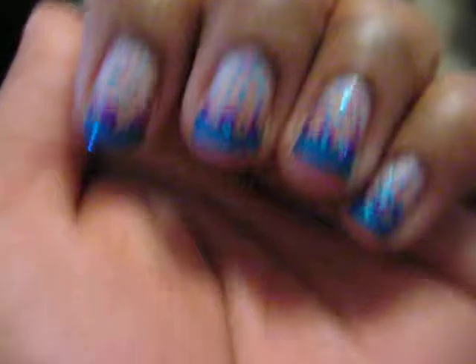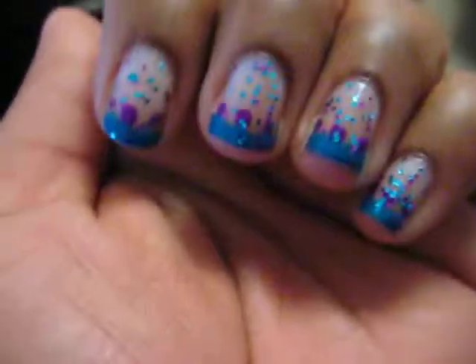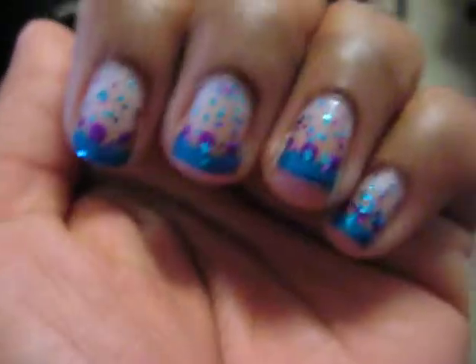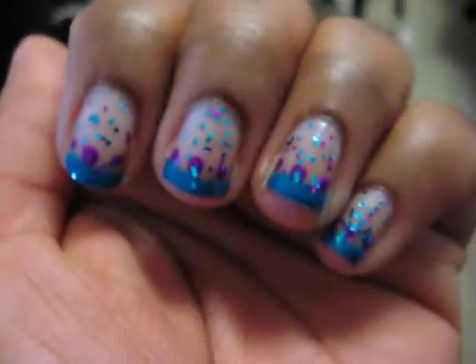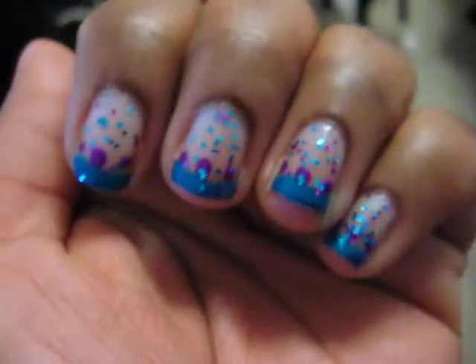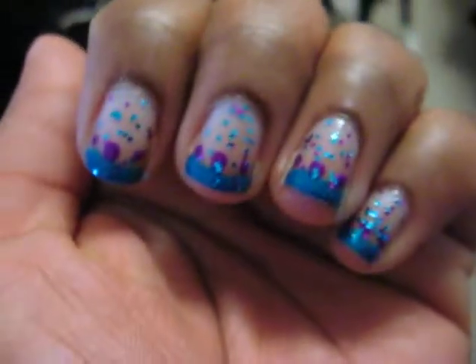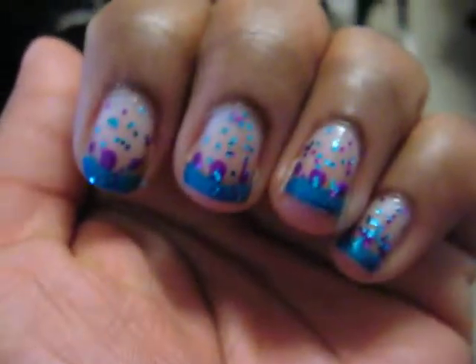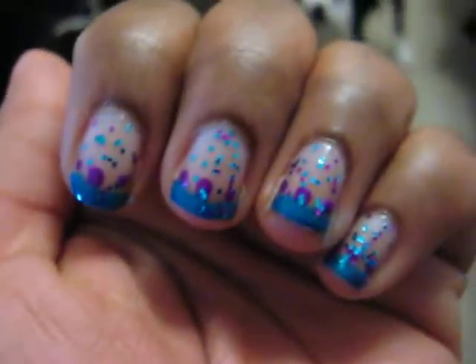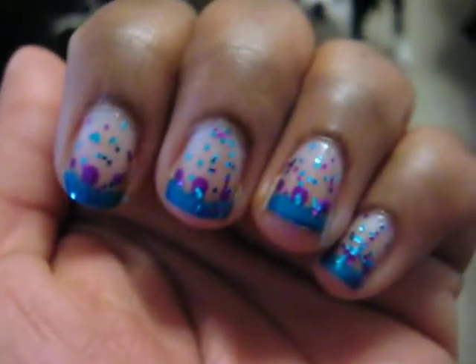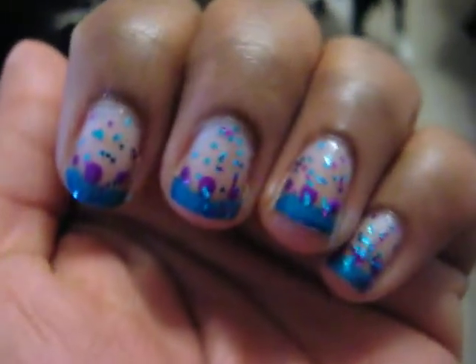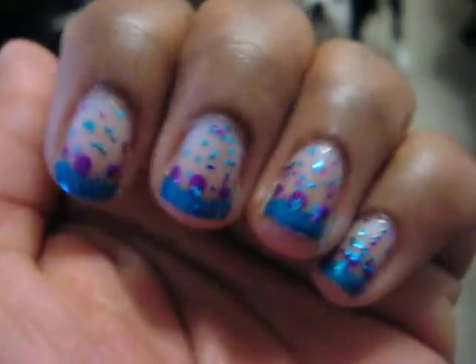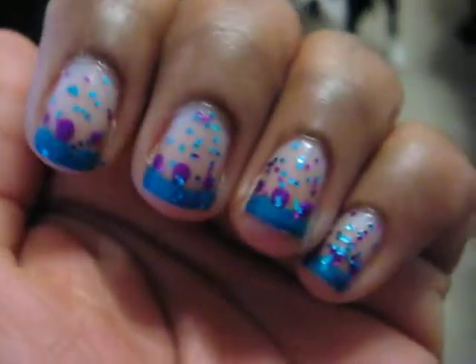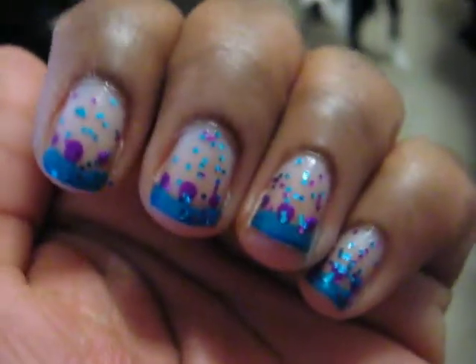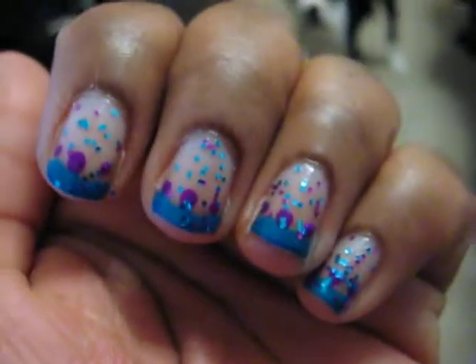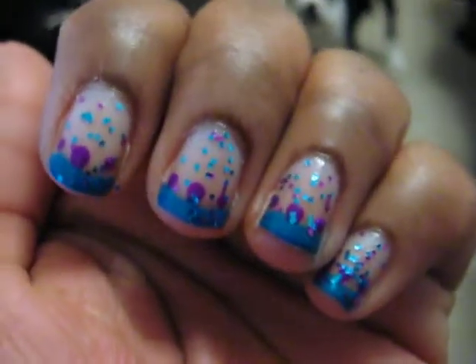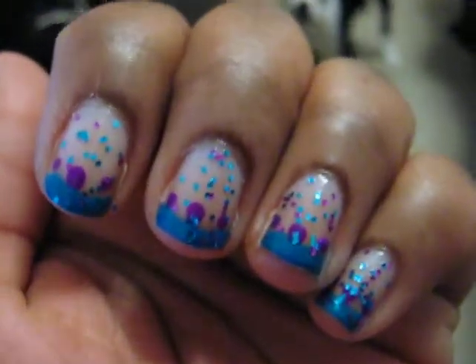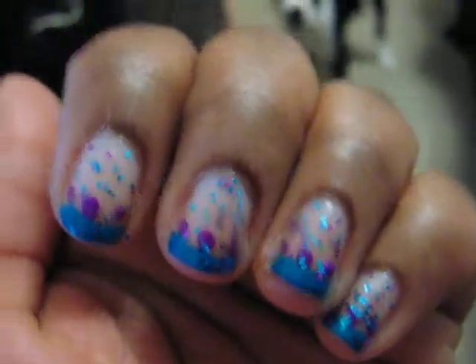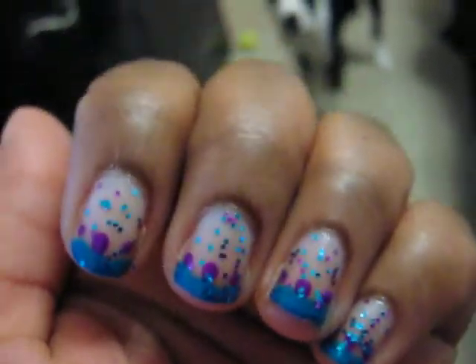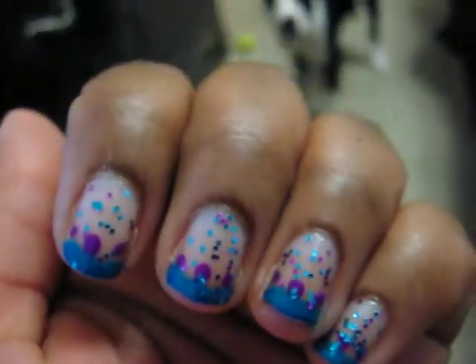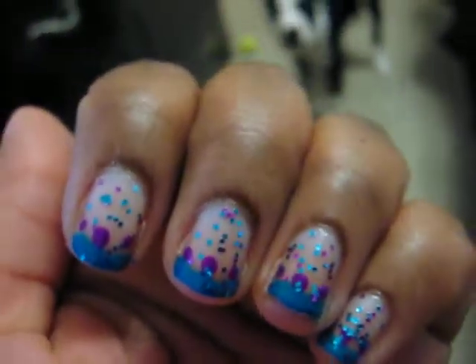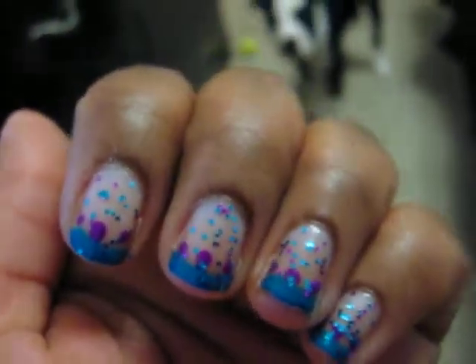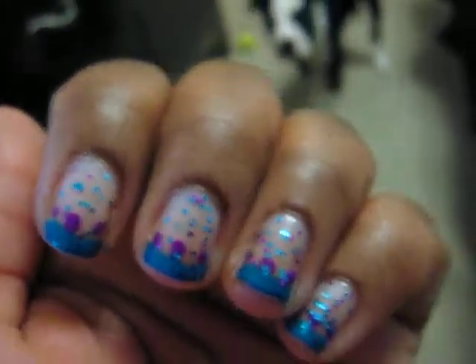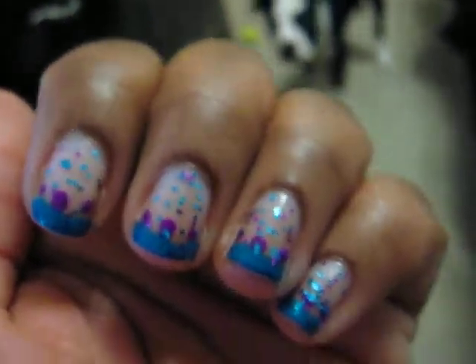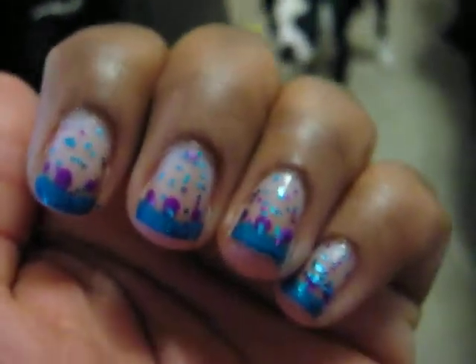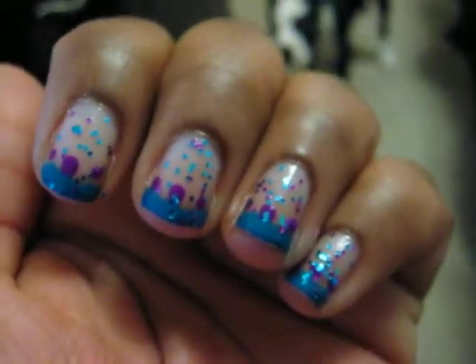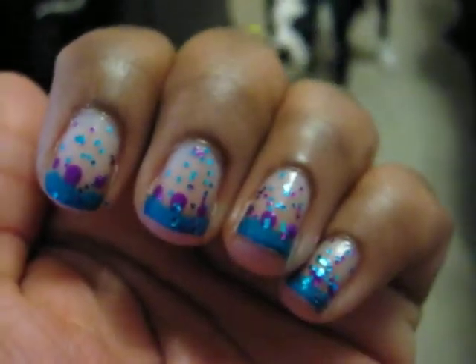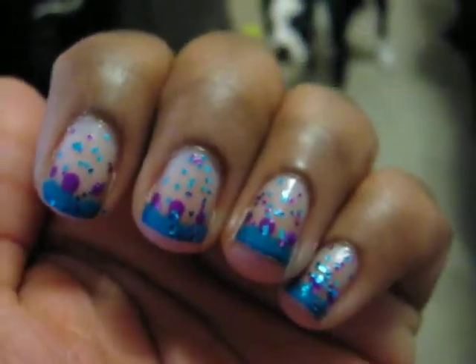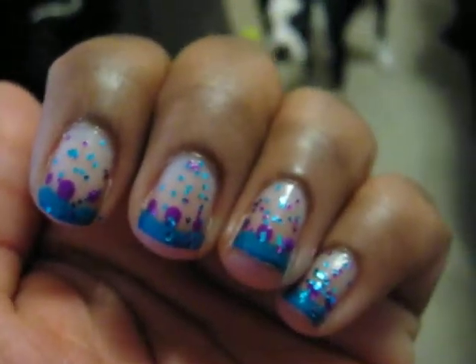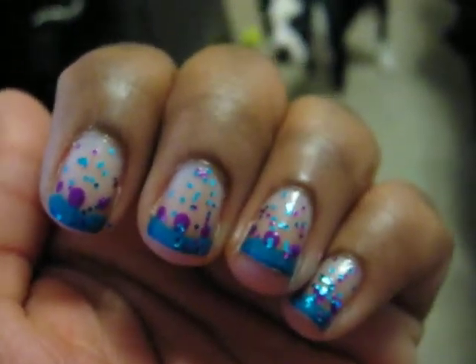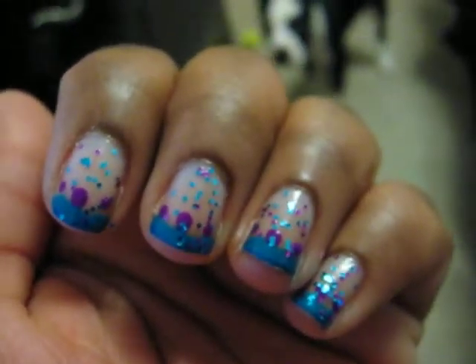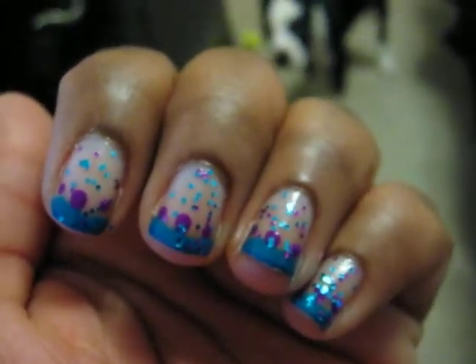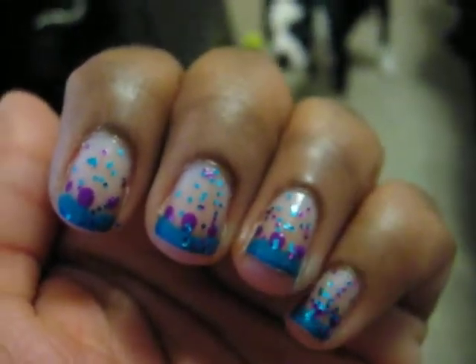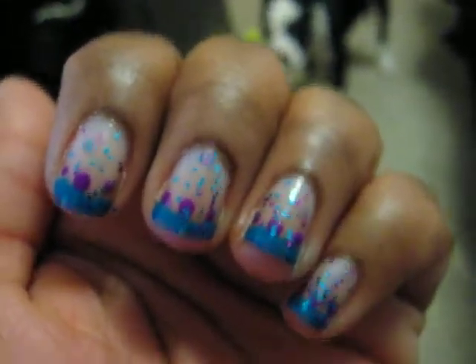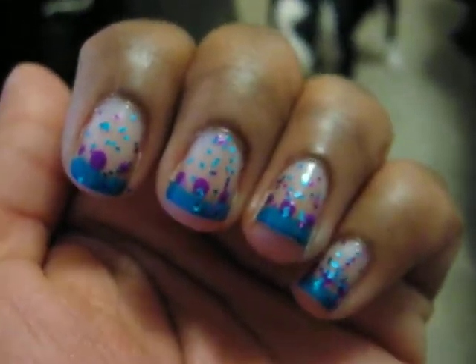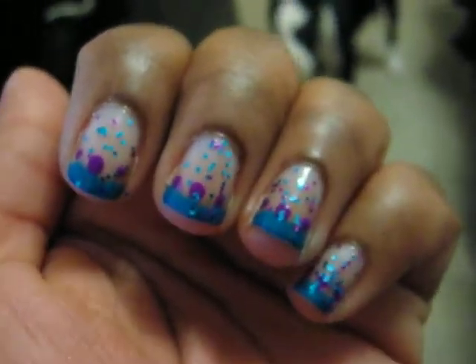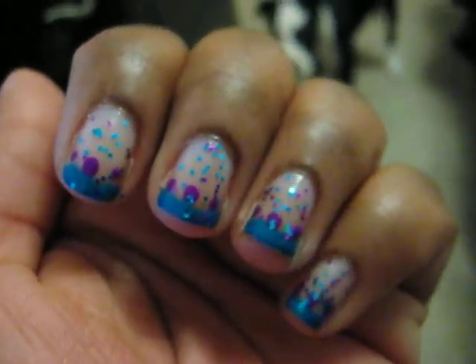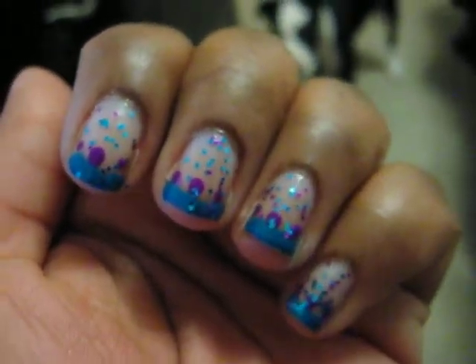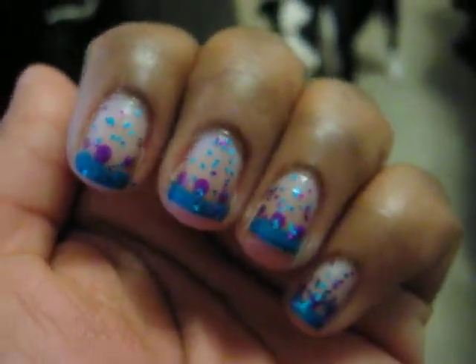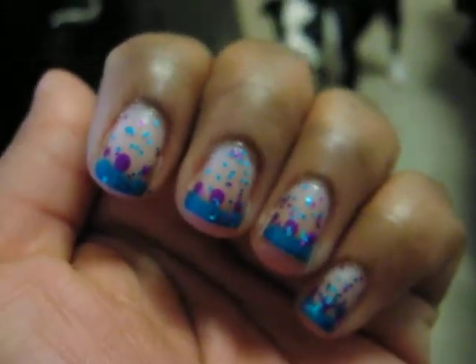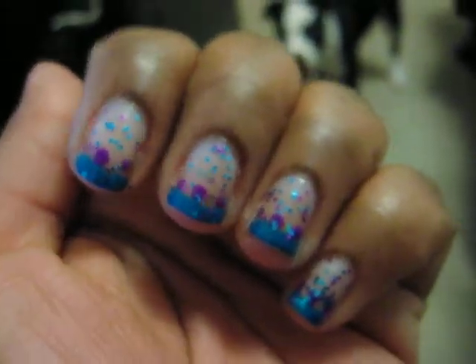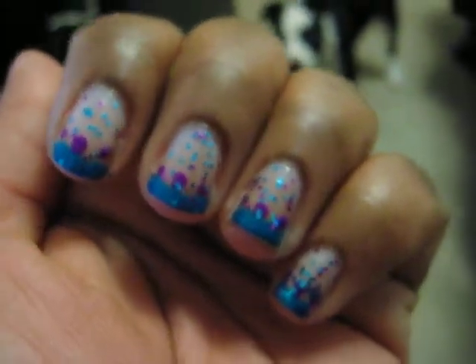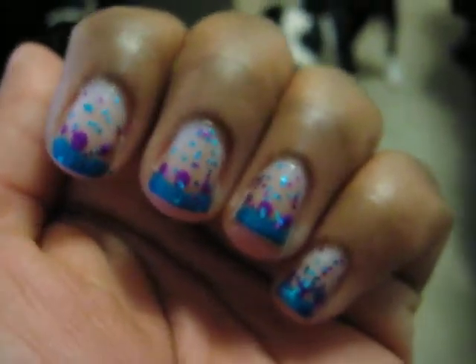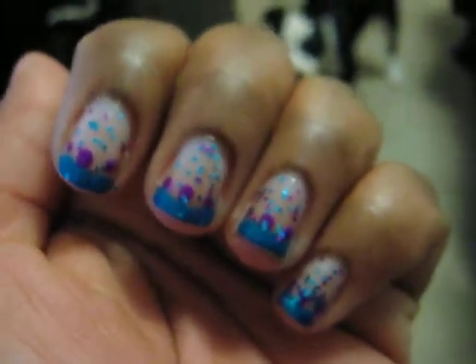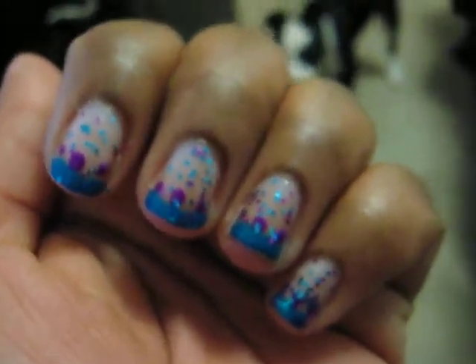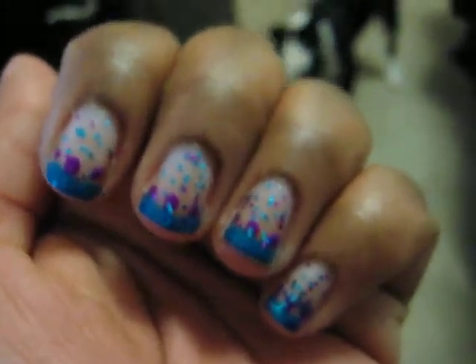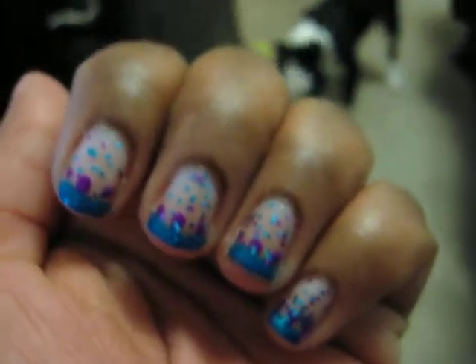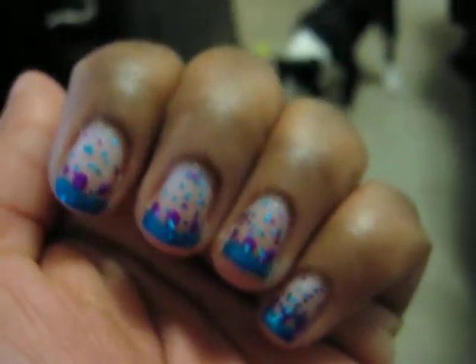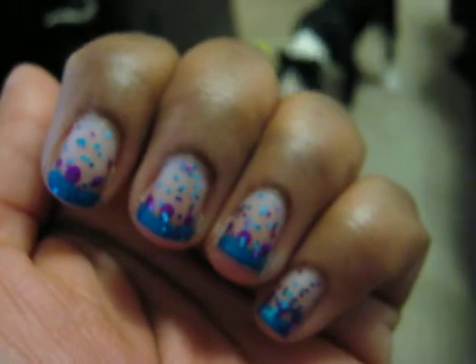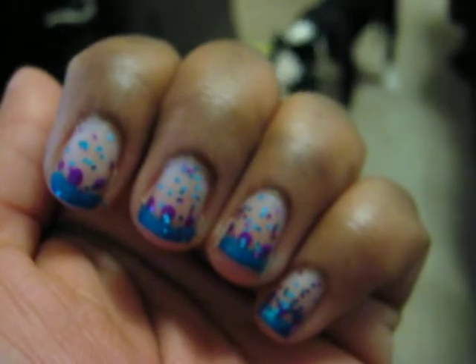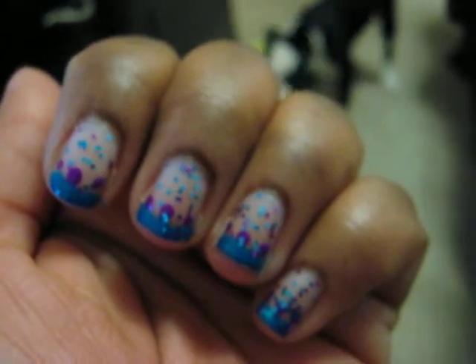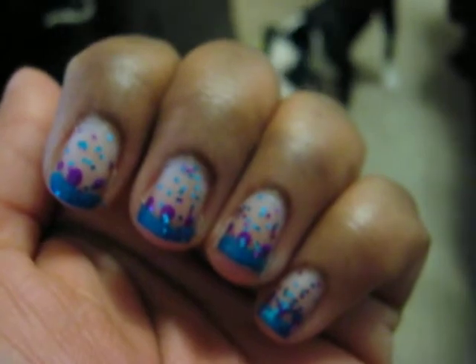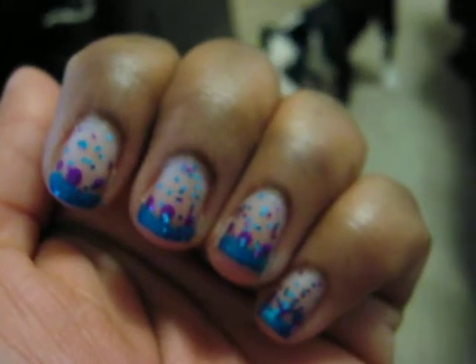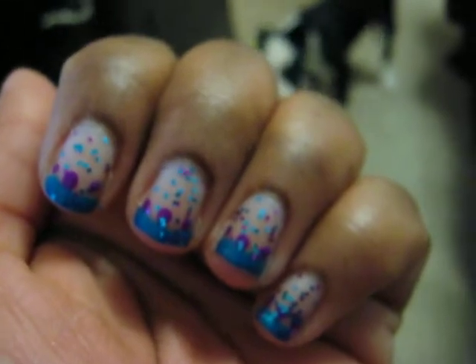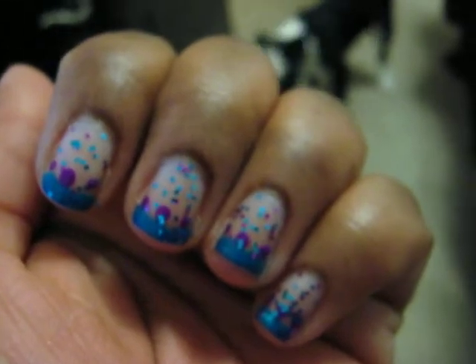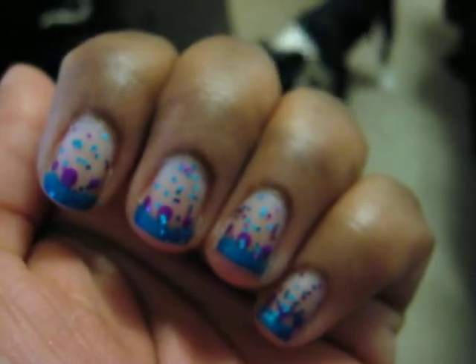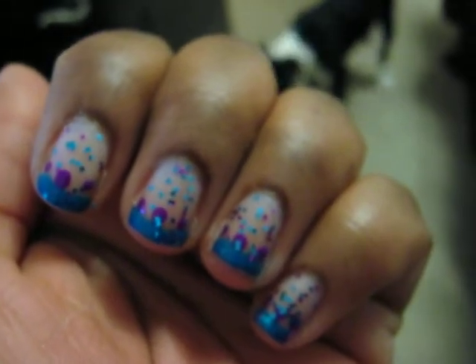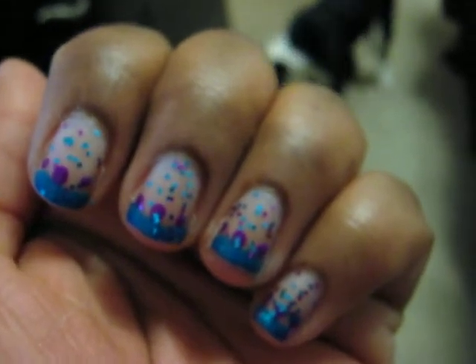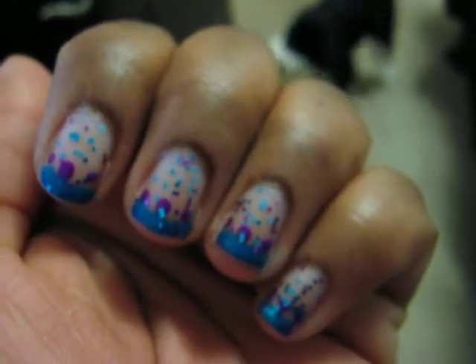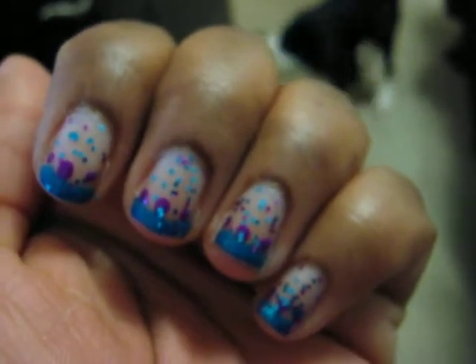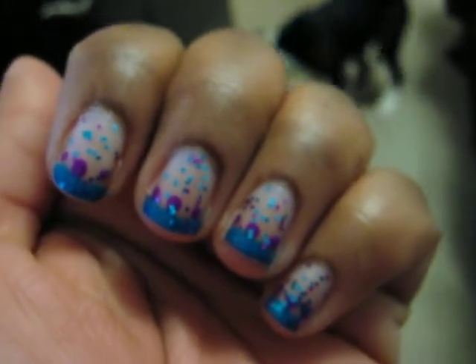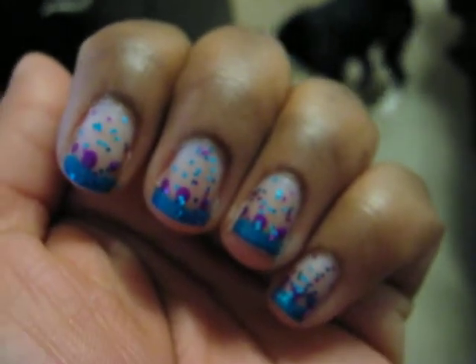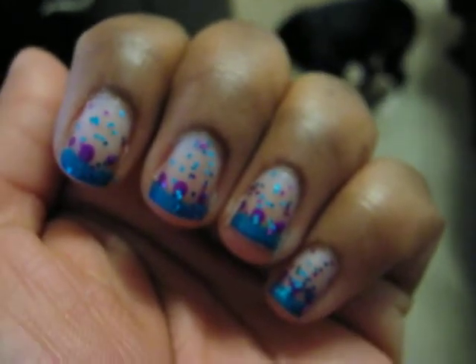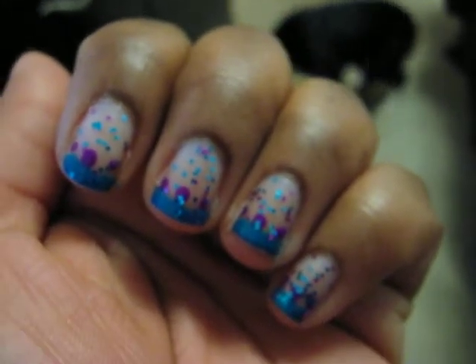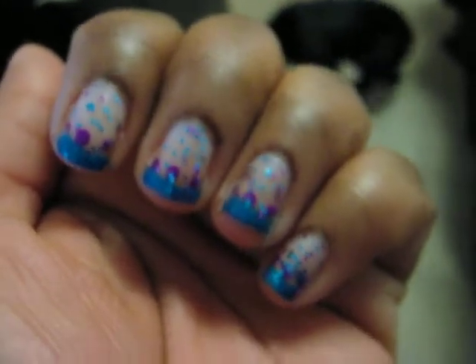Hey everyone, so this is my Twinsy Tuesday post. This week we're doing a funky mani.